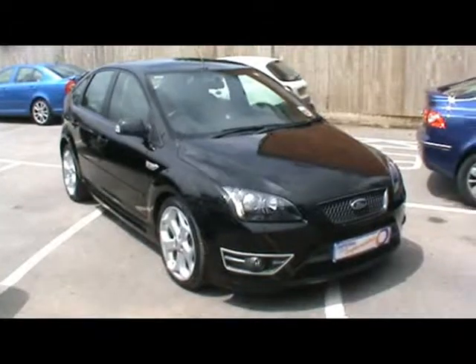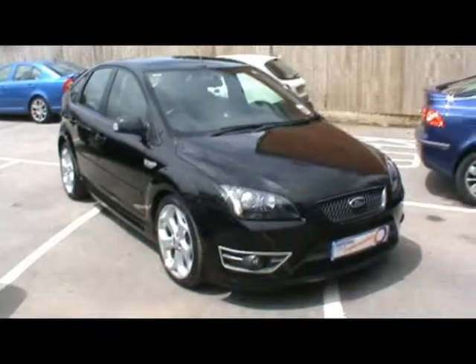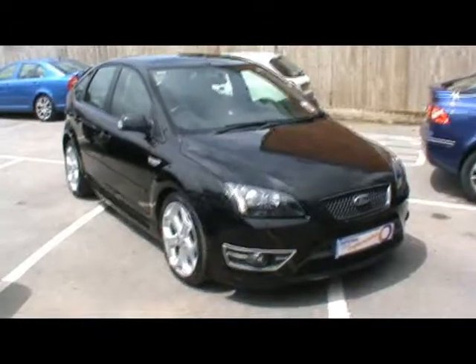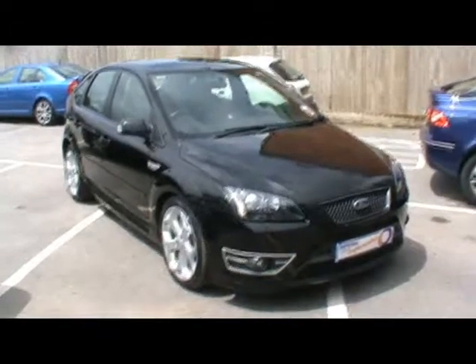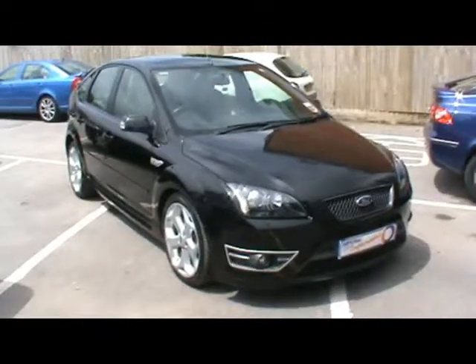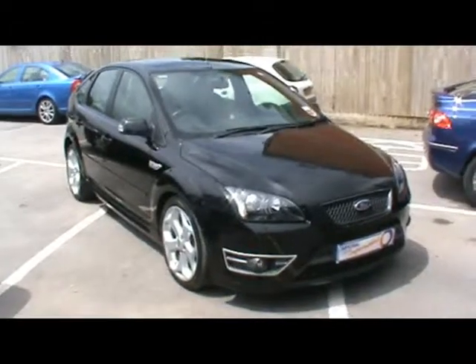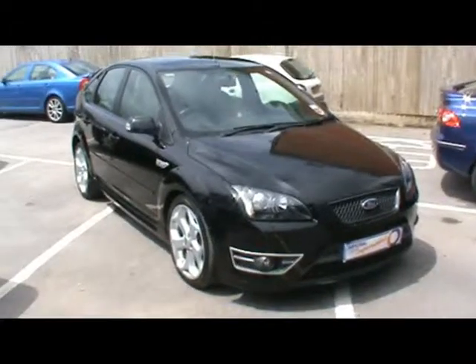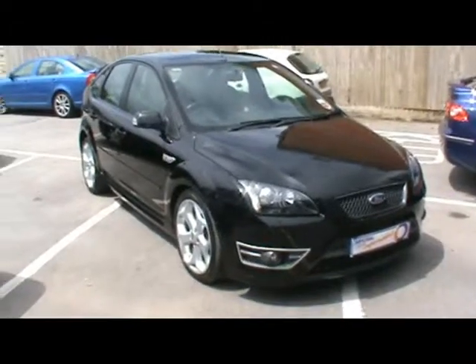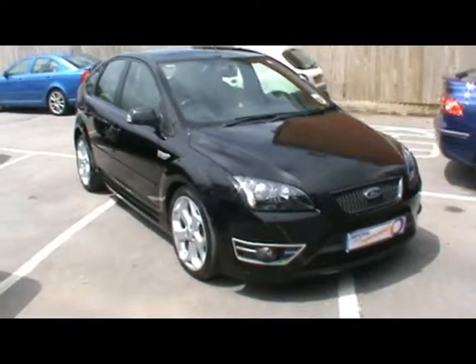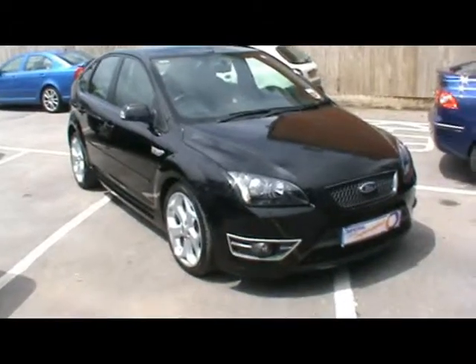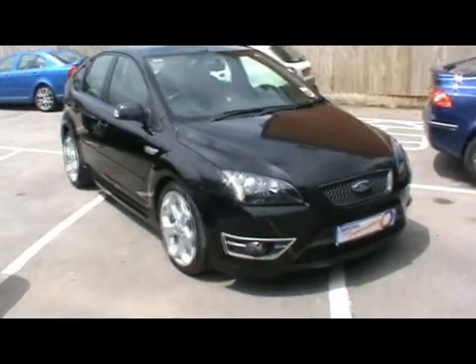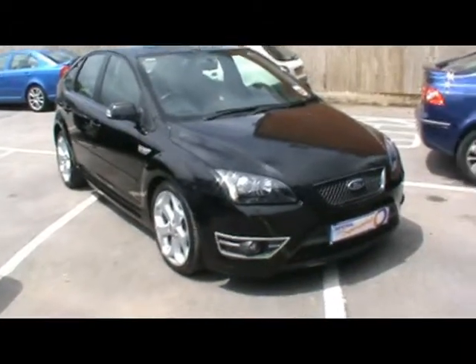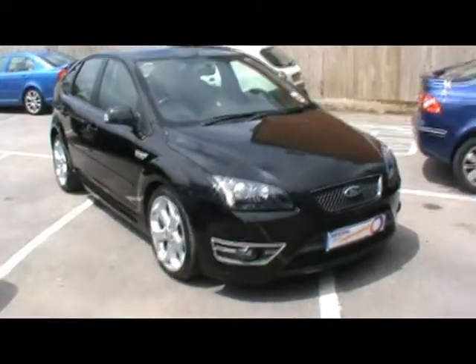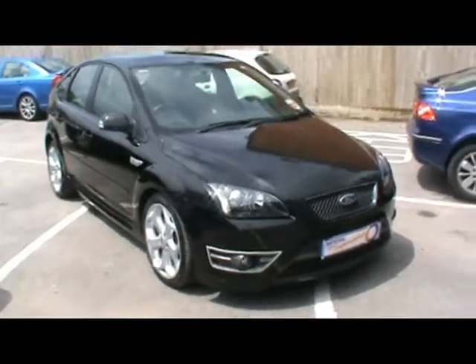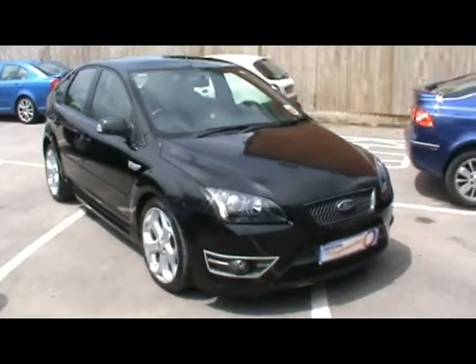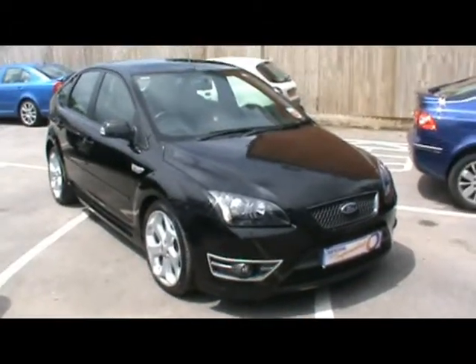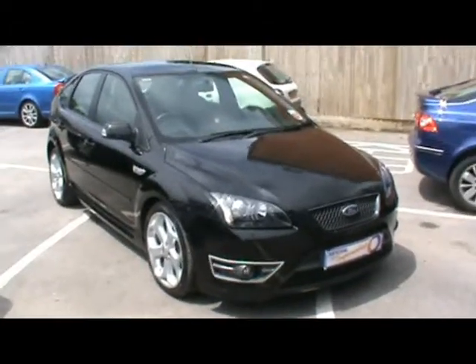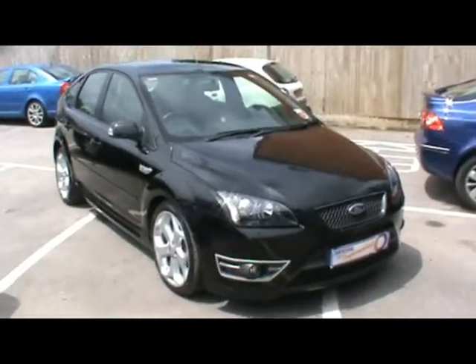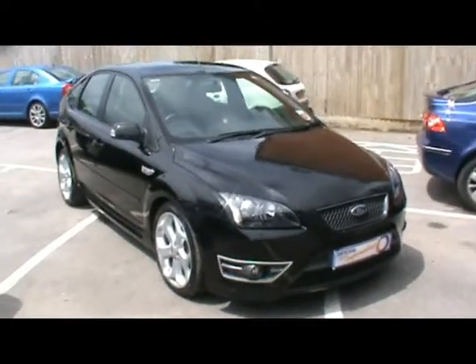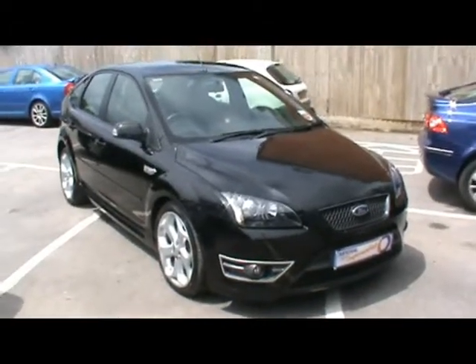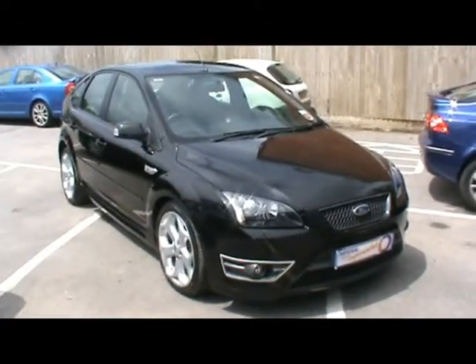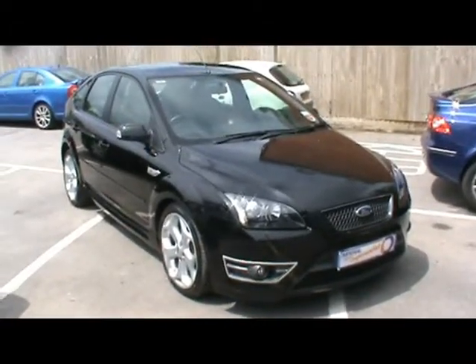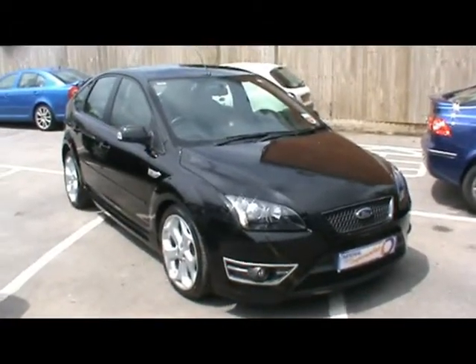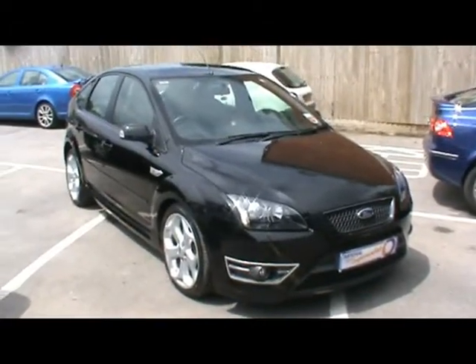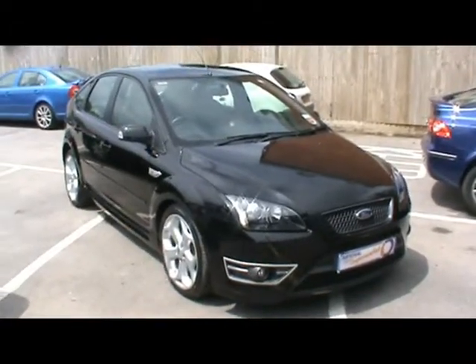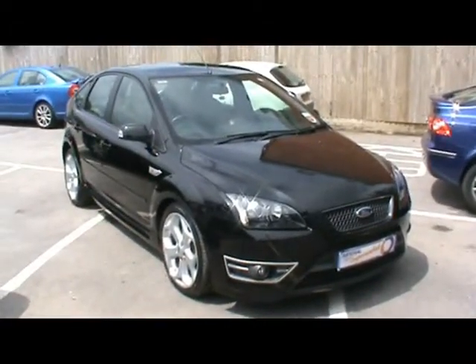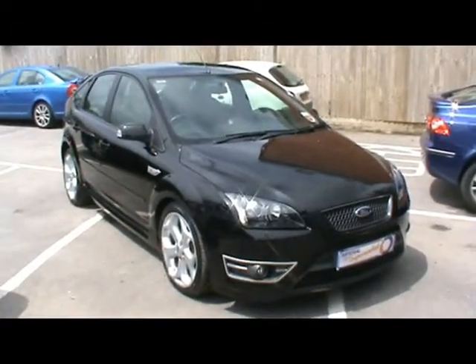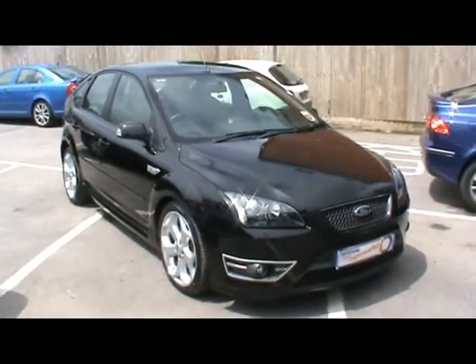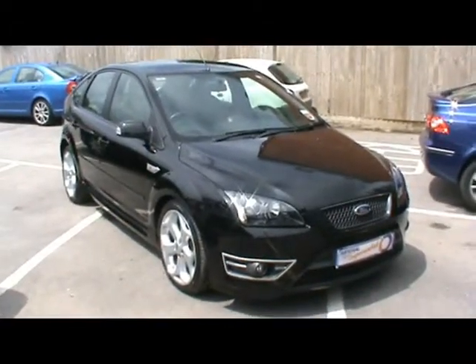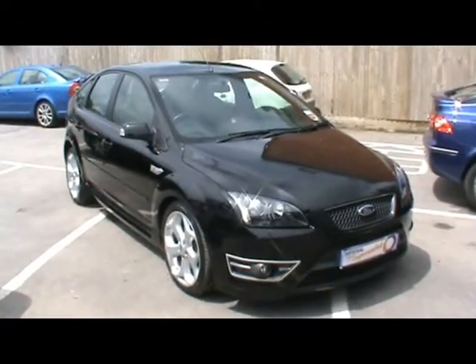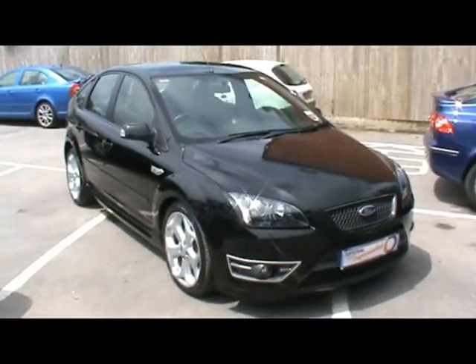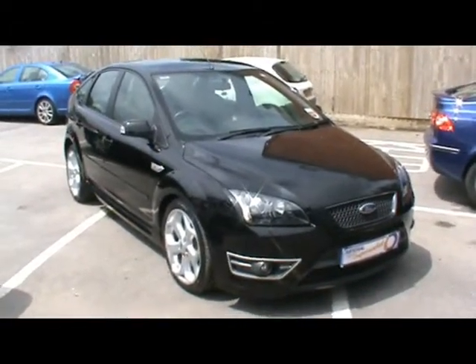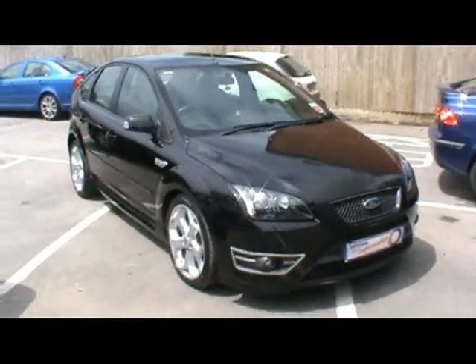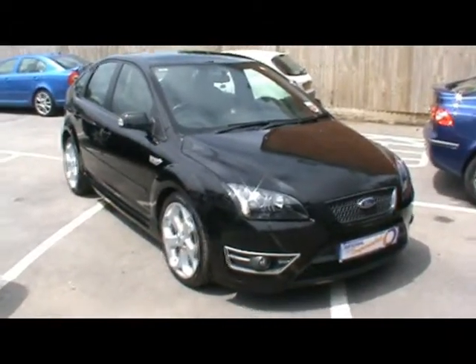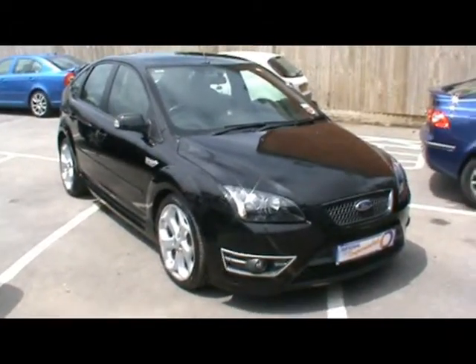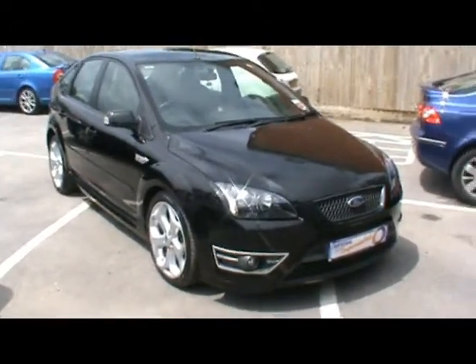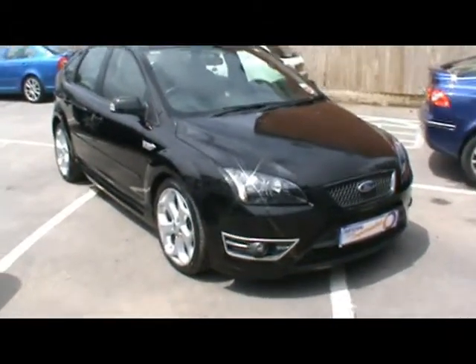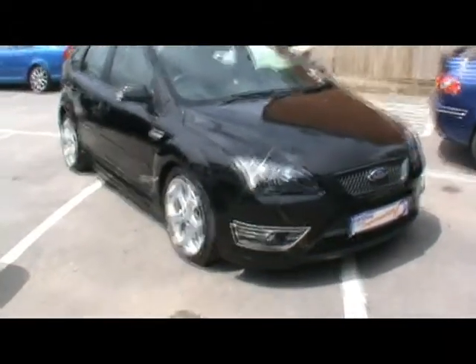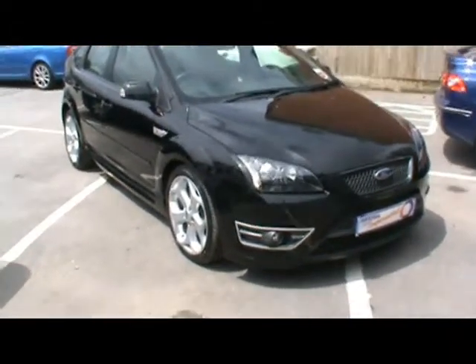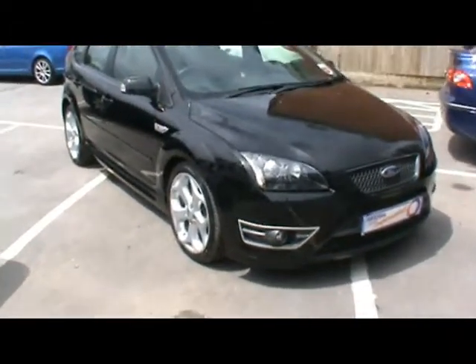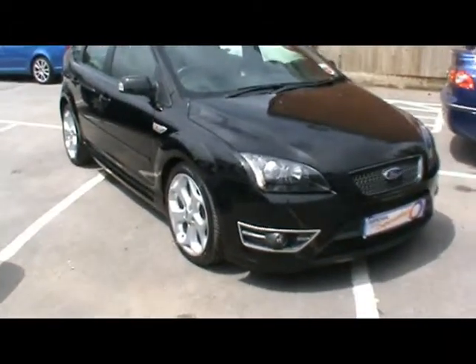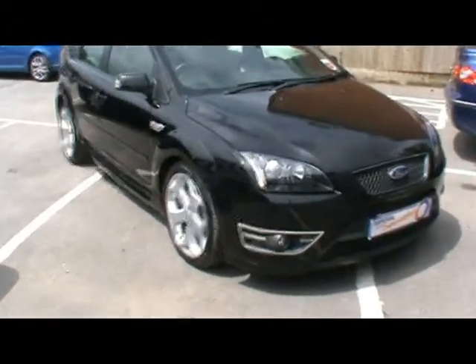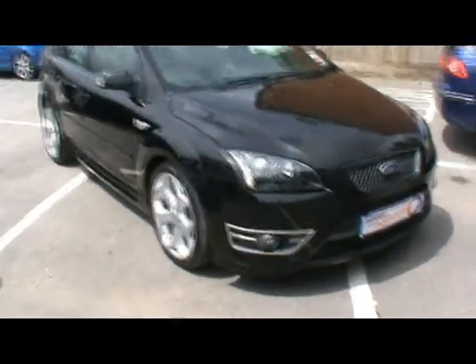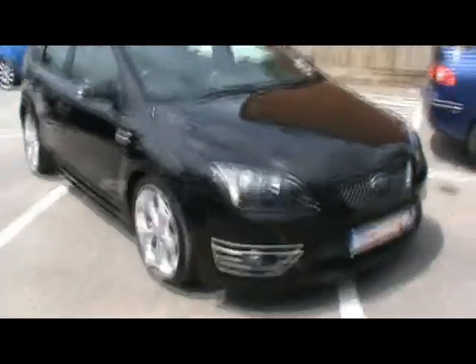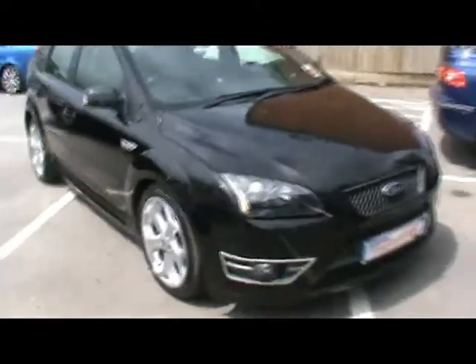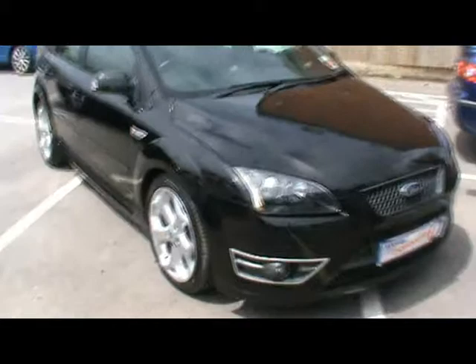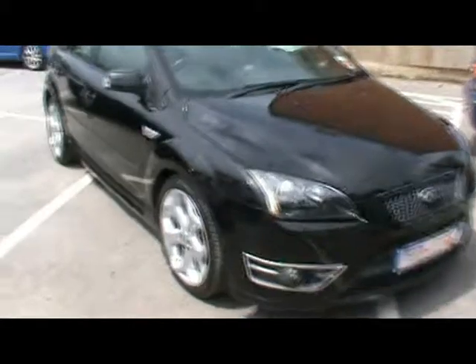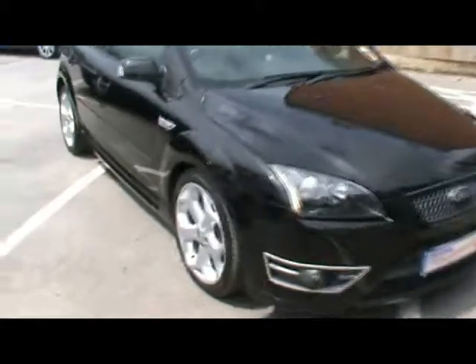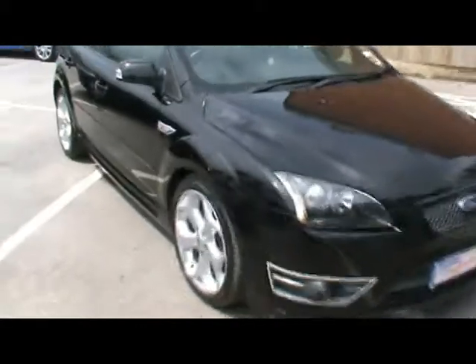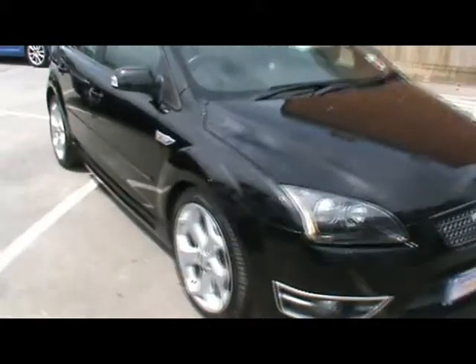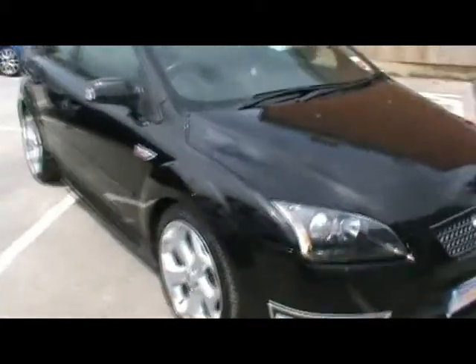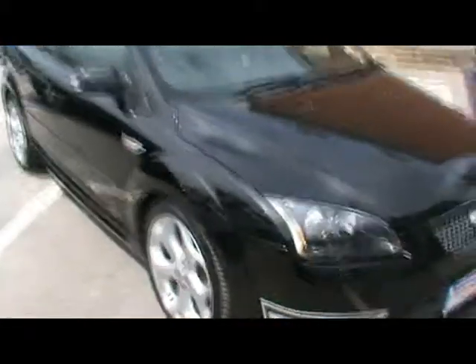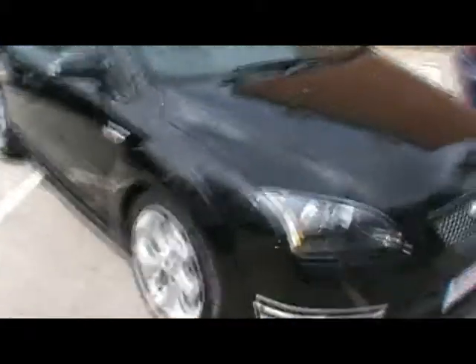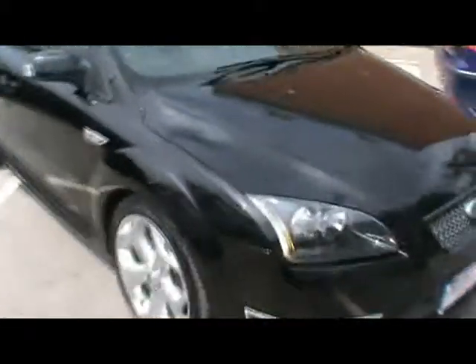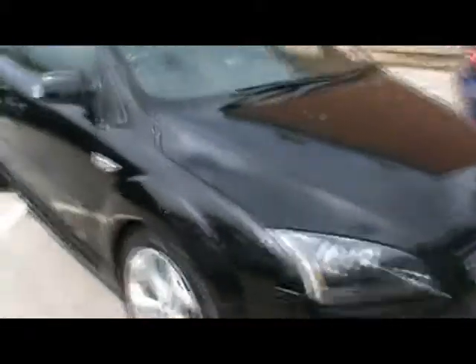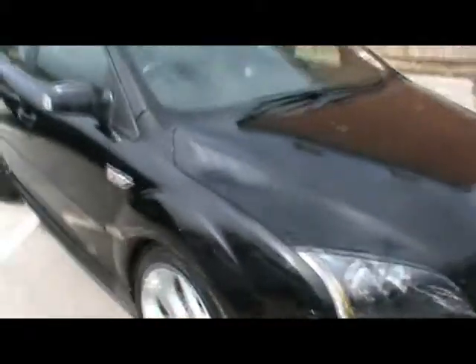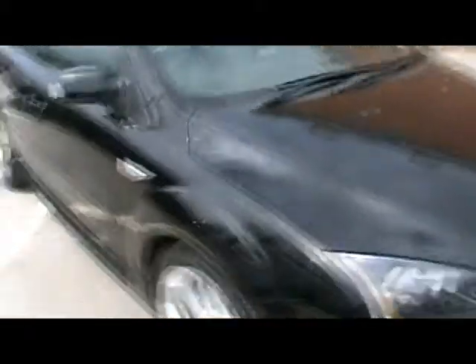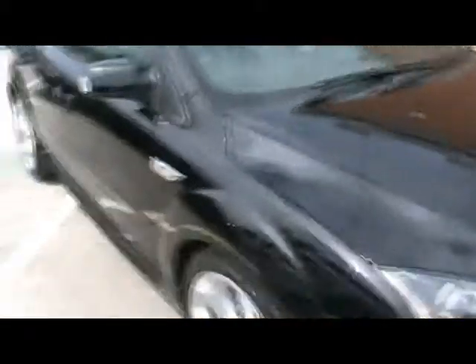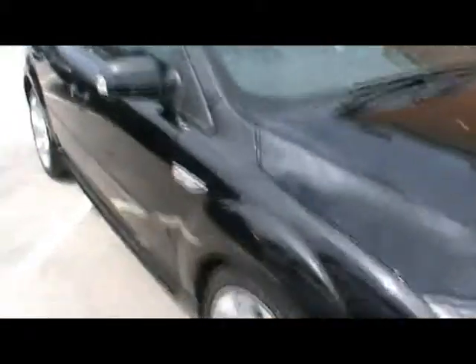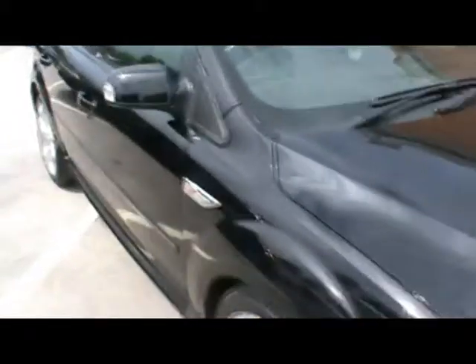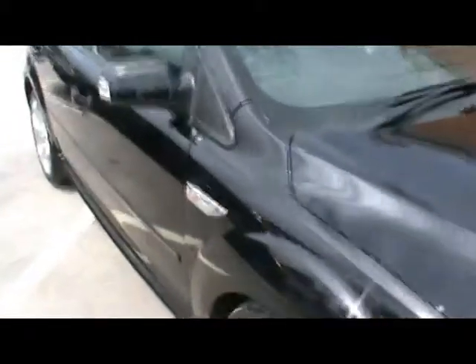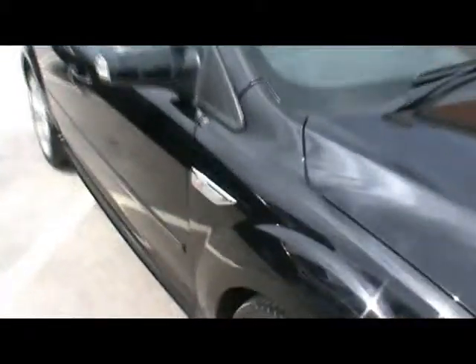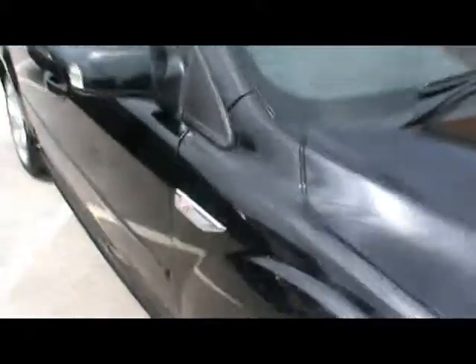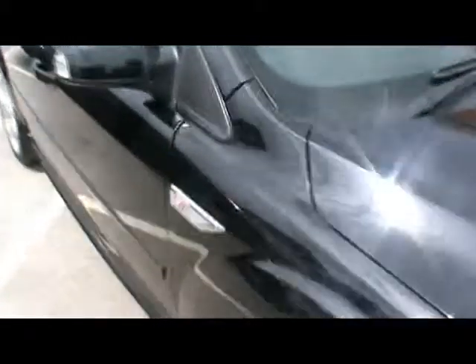Welcome to Imperial Cars. Here today we have a Ford Focus SD. I just want to show you a few things about the car.